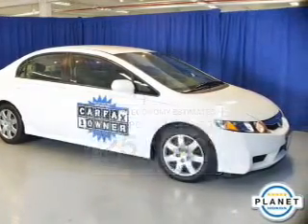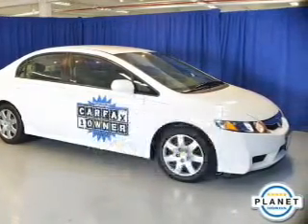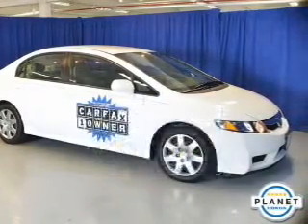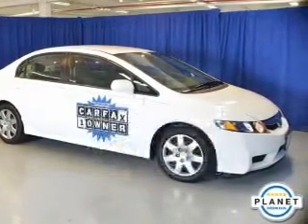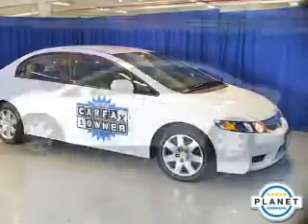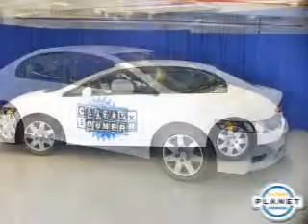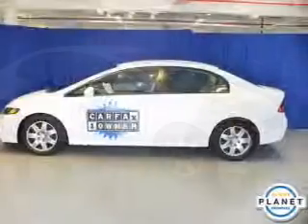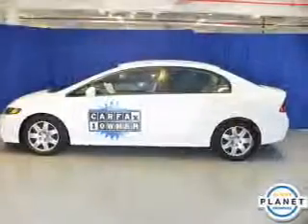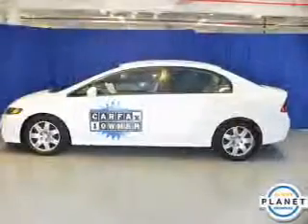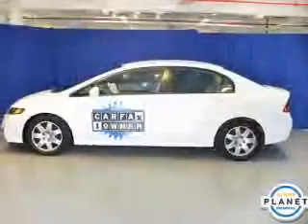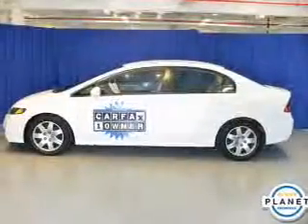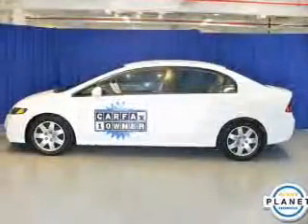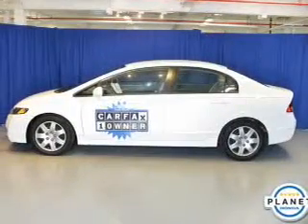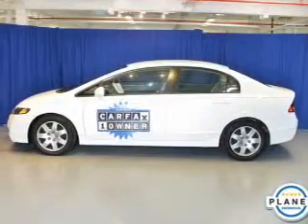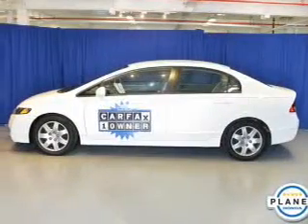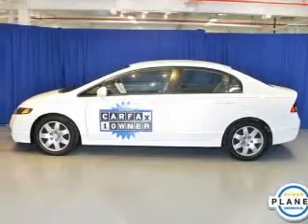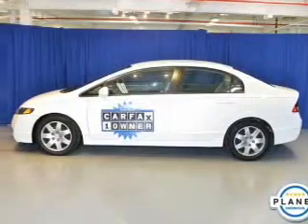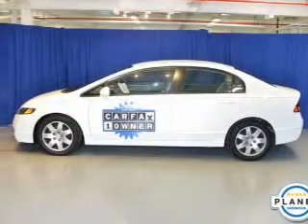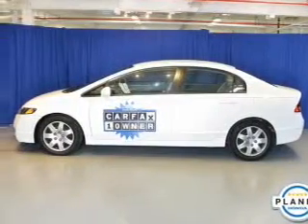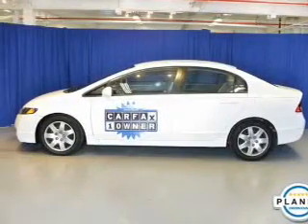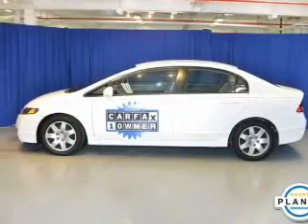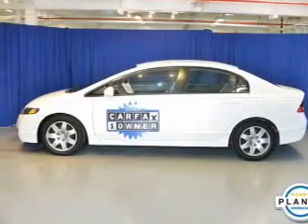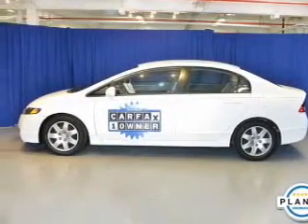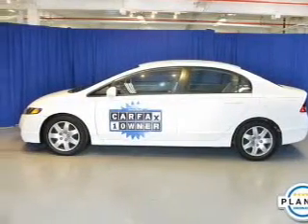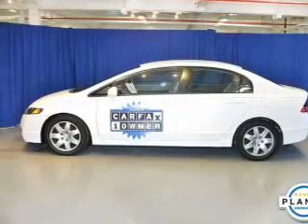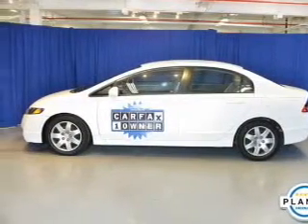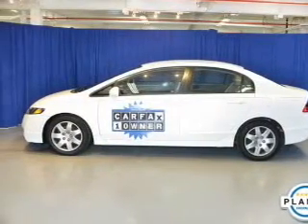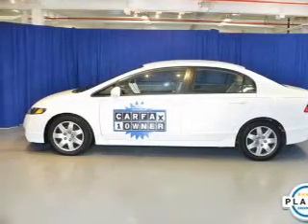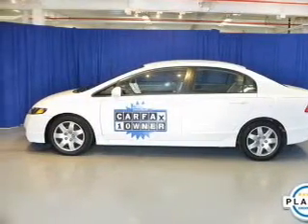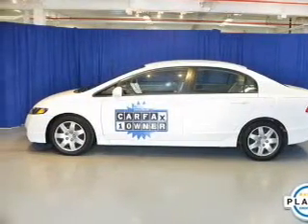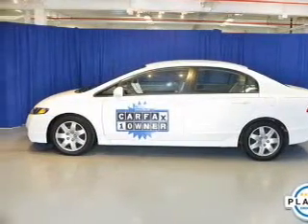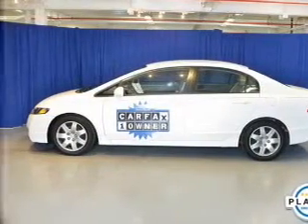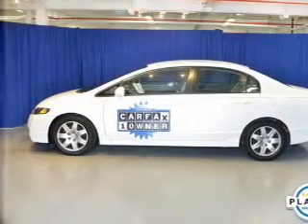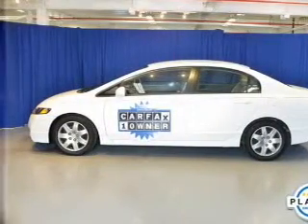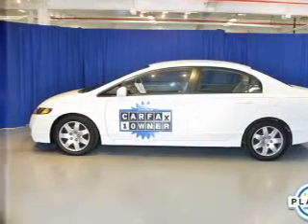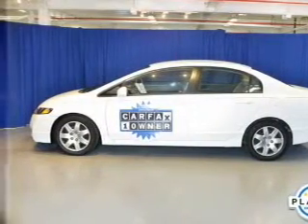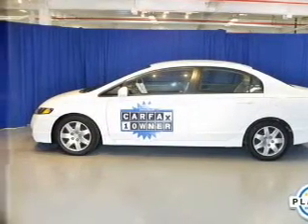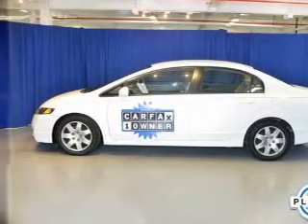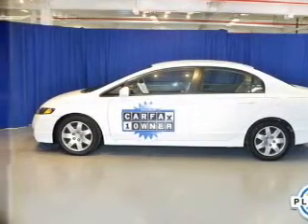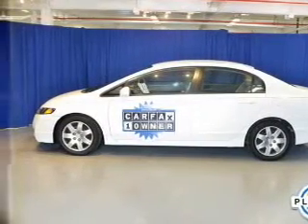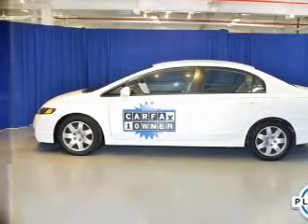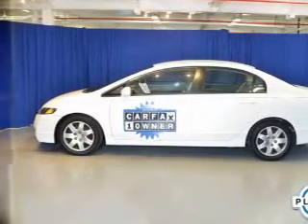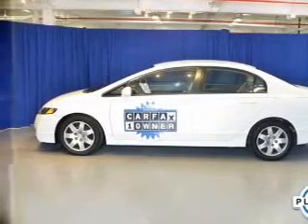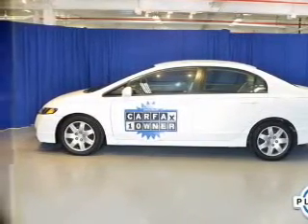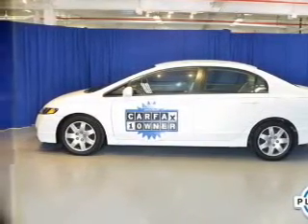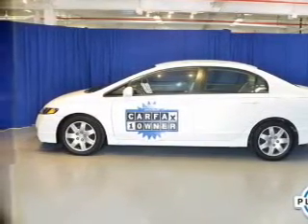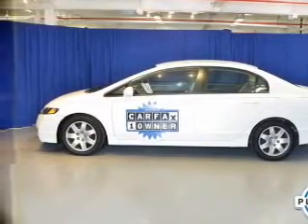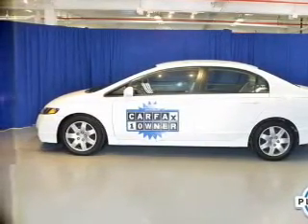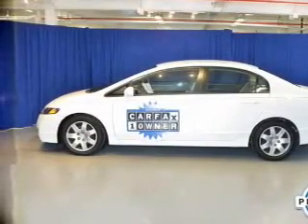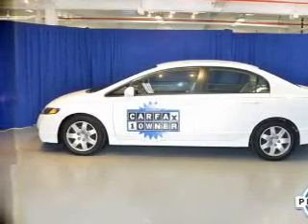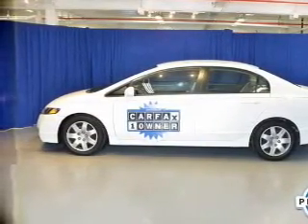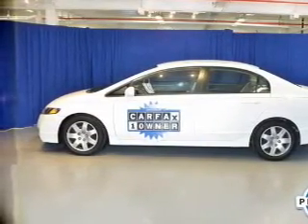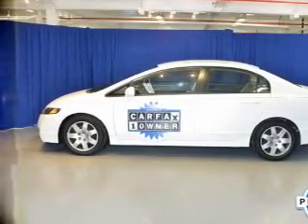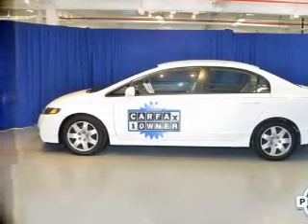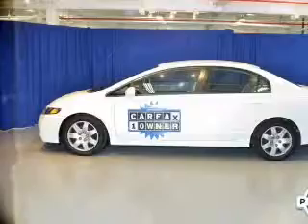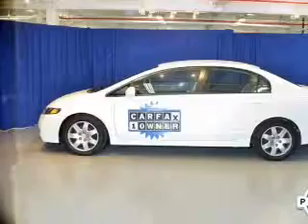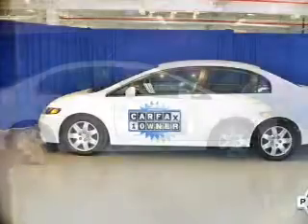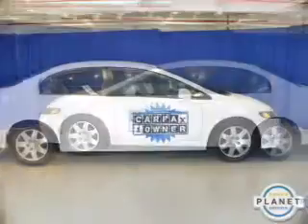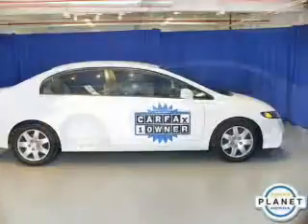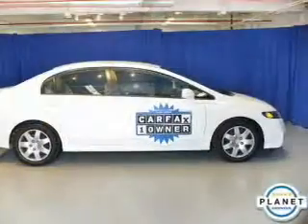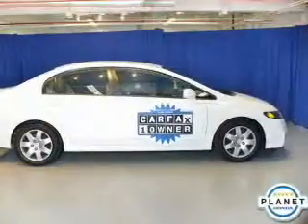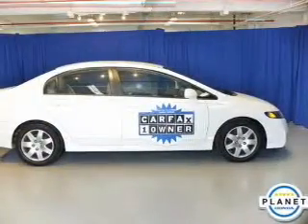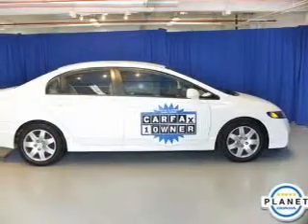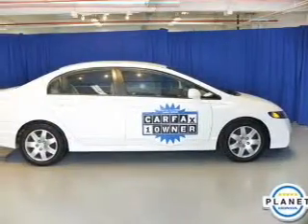The powertrain includes front-wheel drive with an efficient four-cylinder engine, driven by a five-speed automatic transmission.